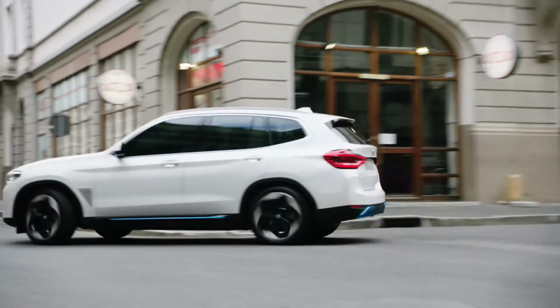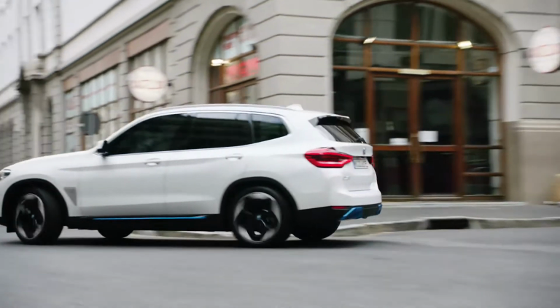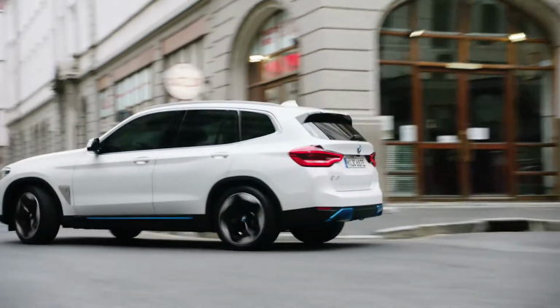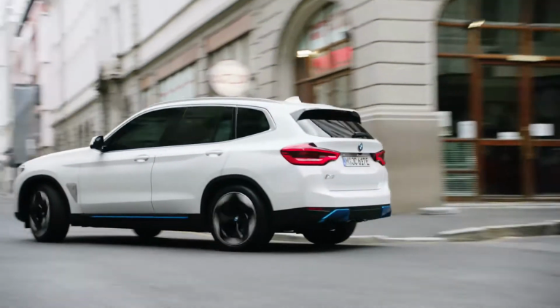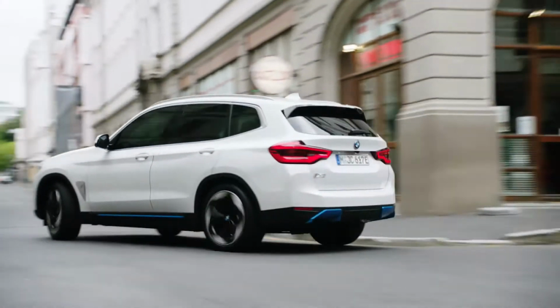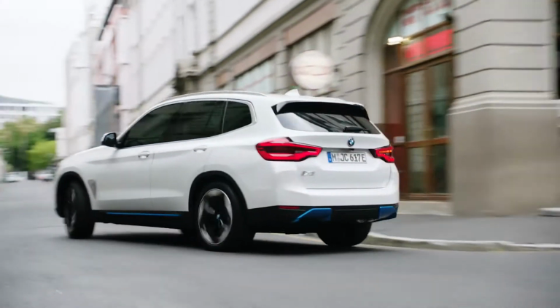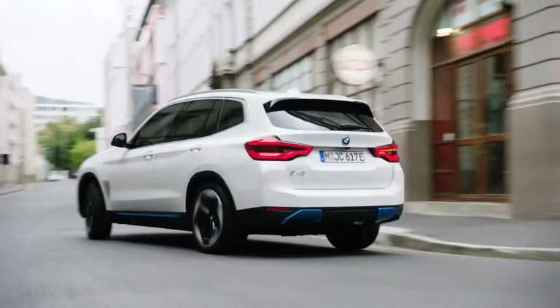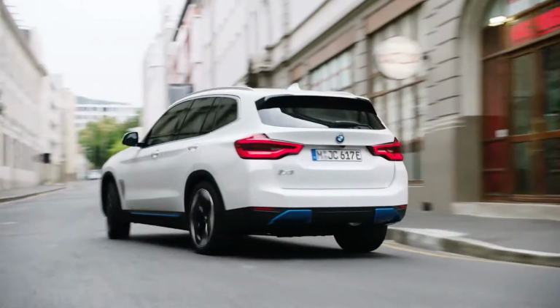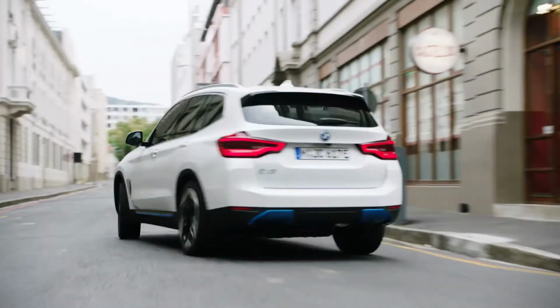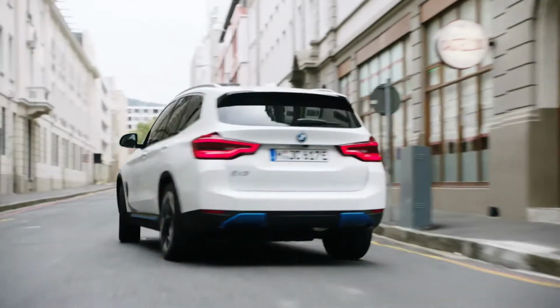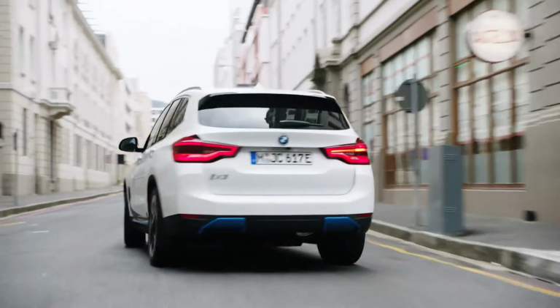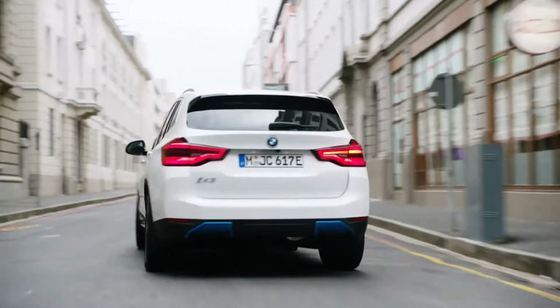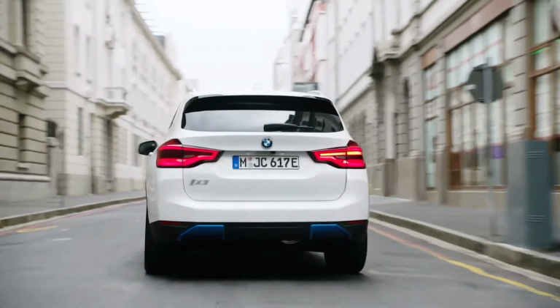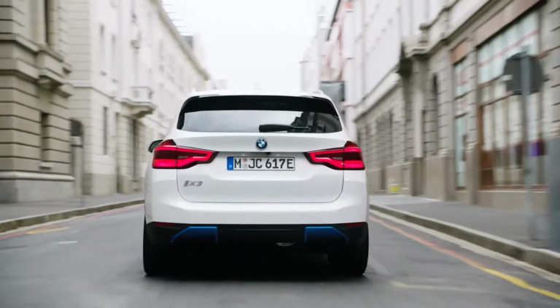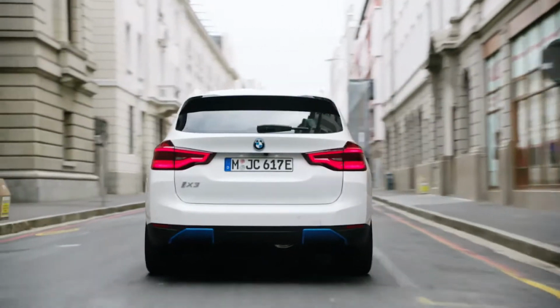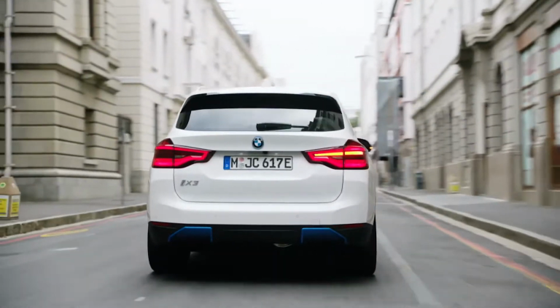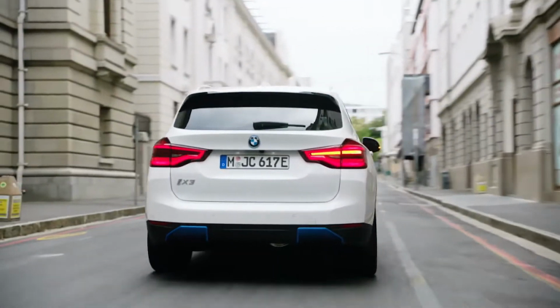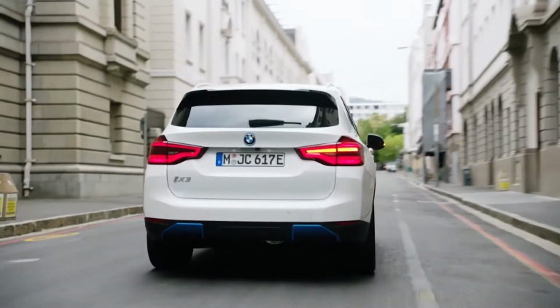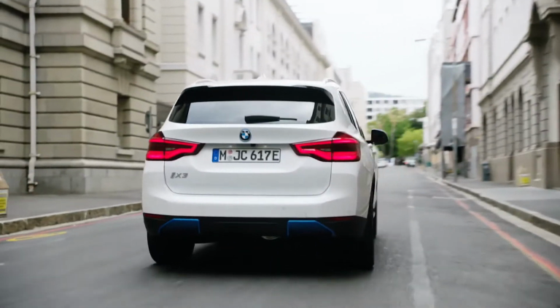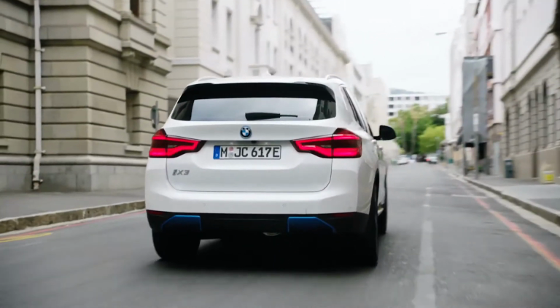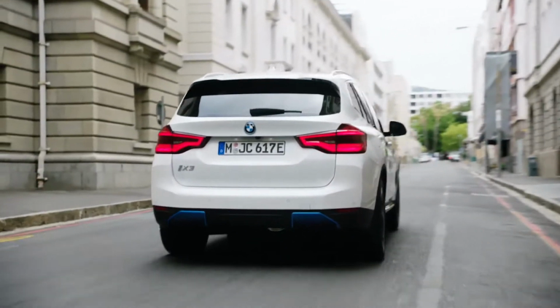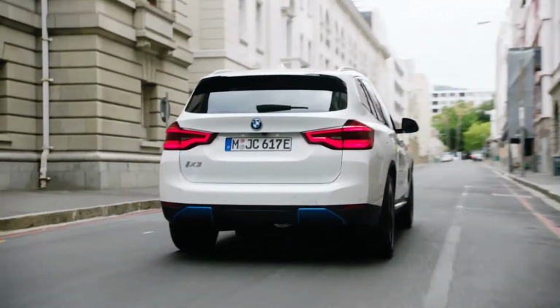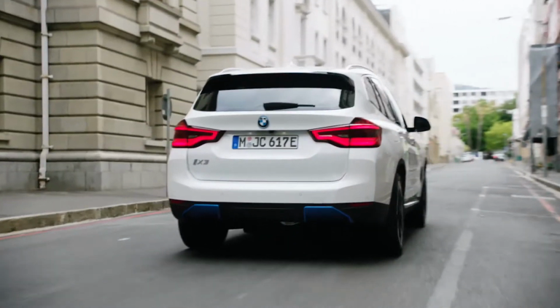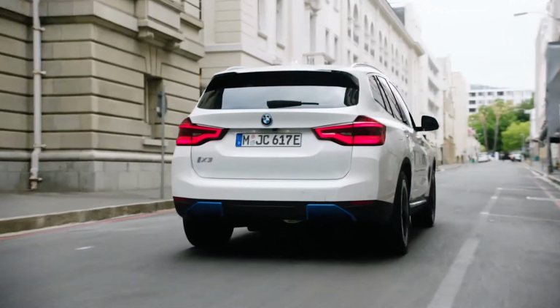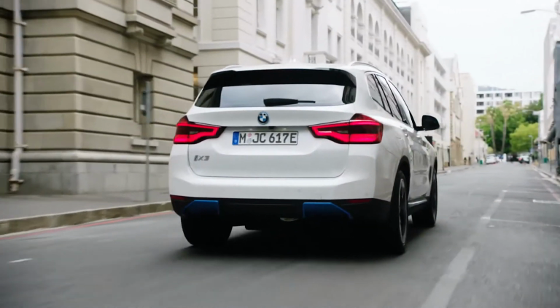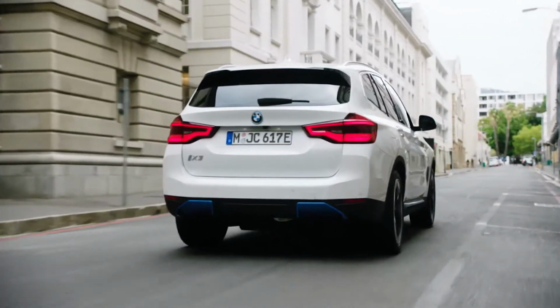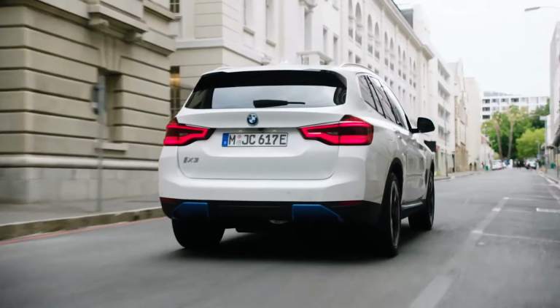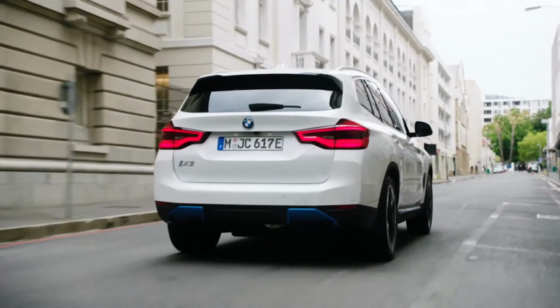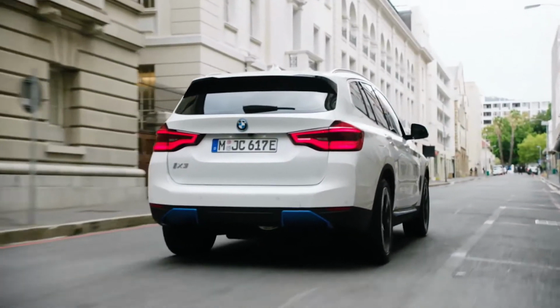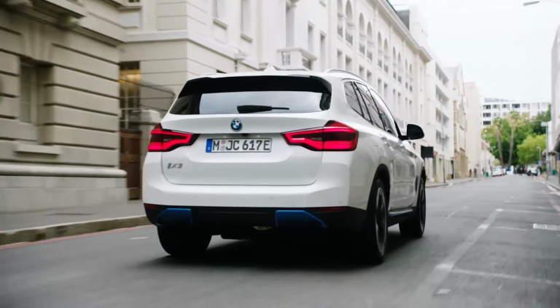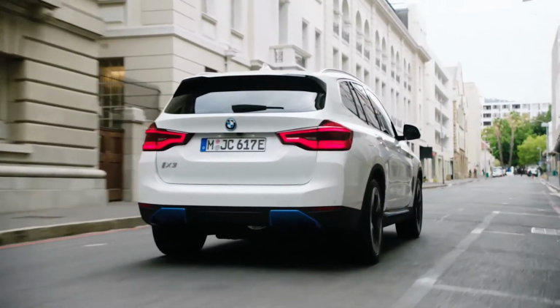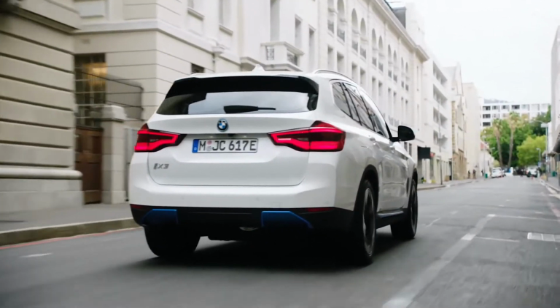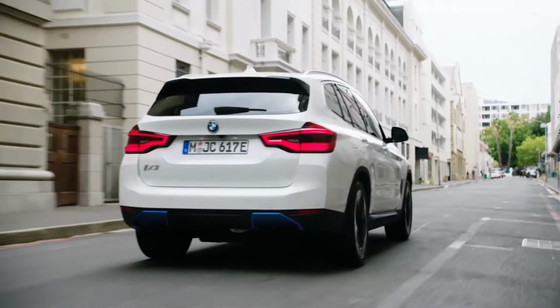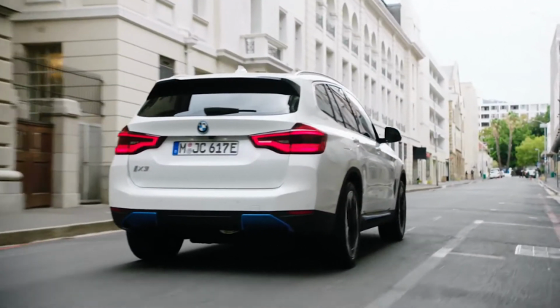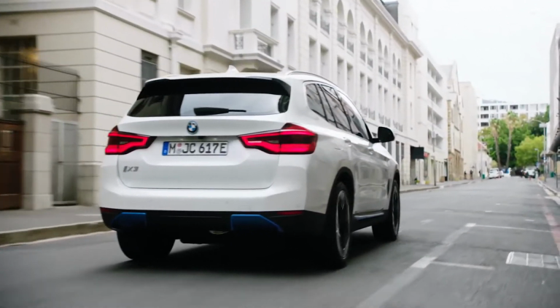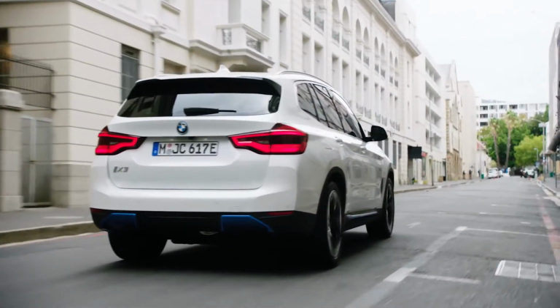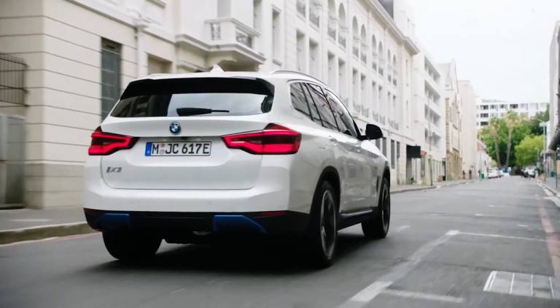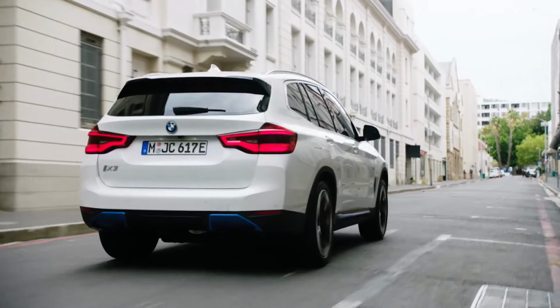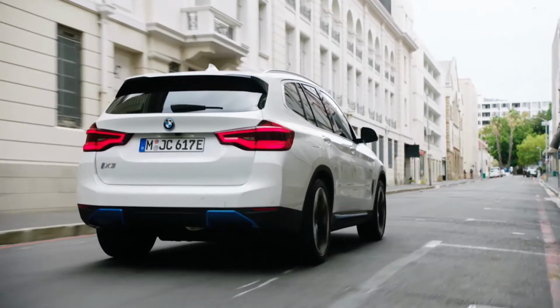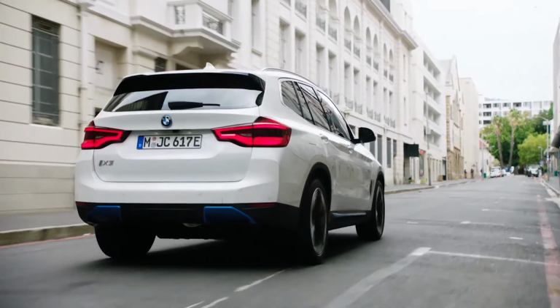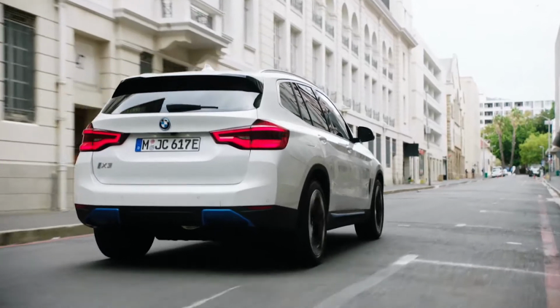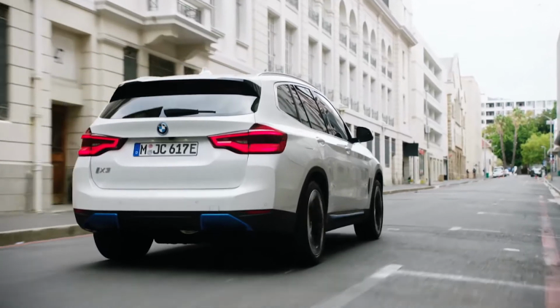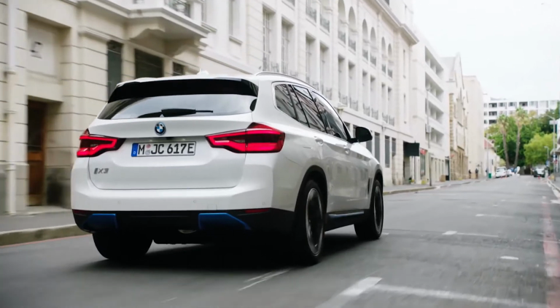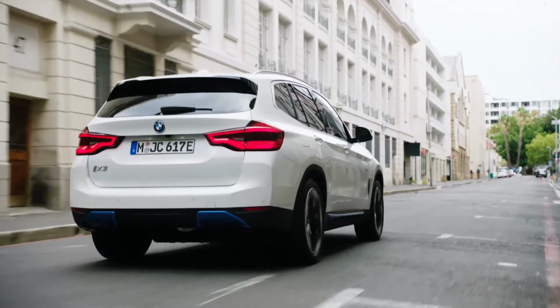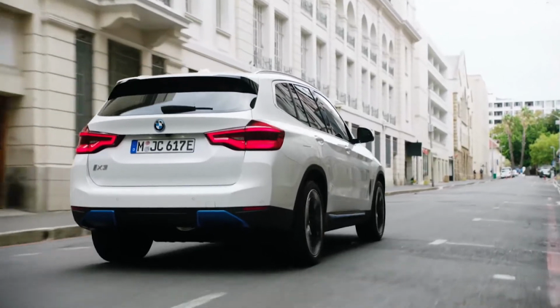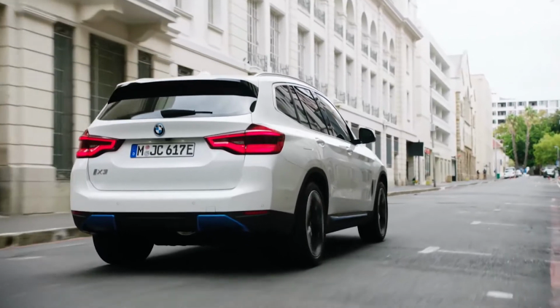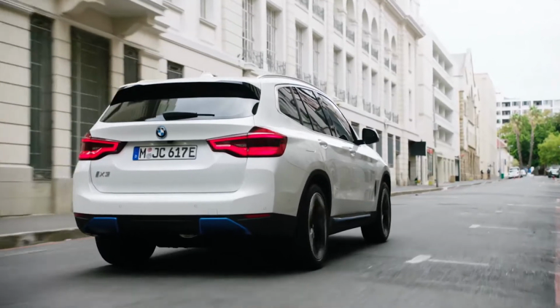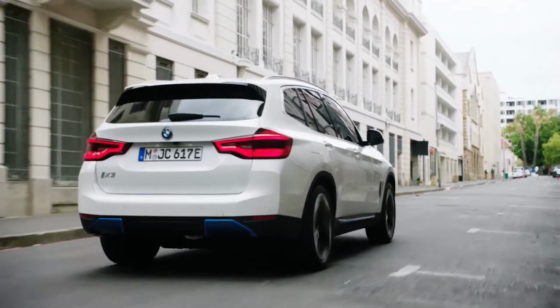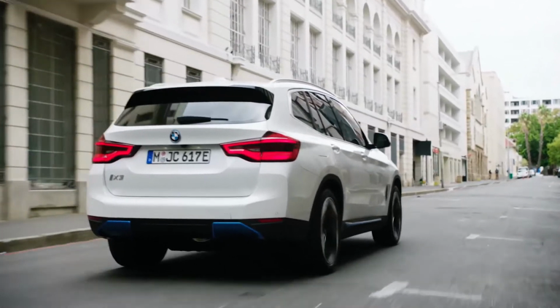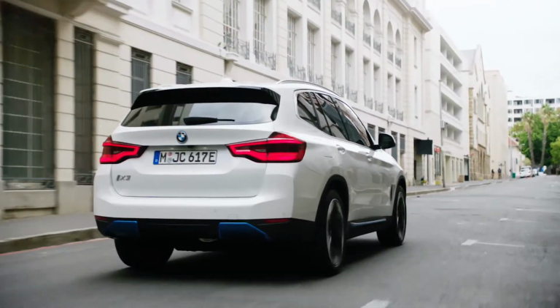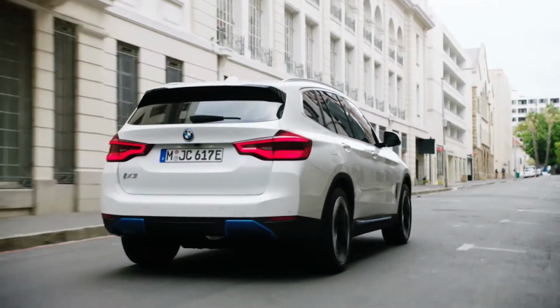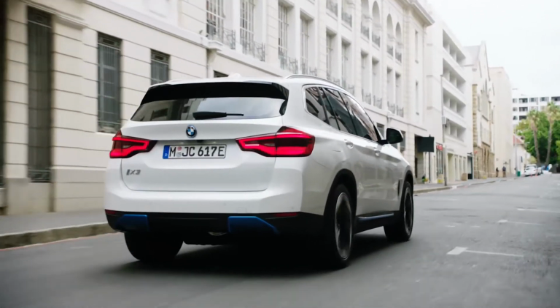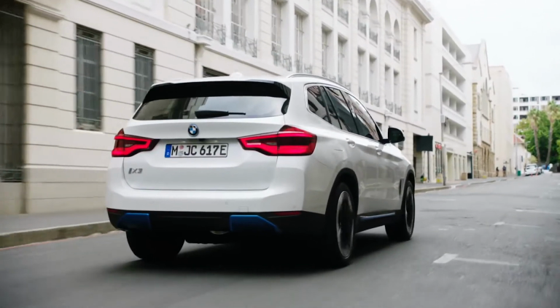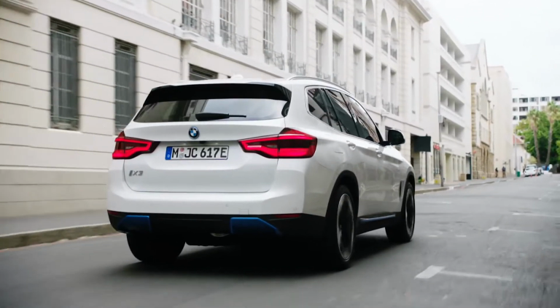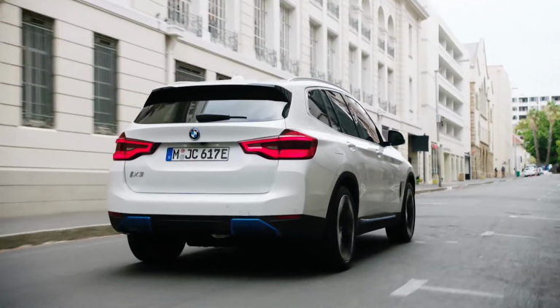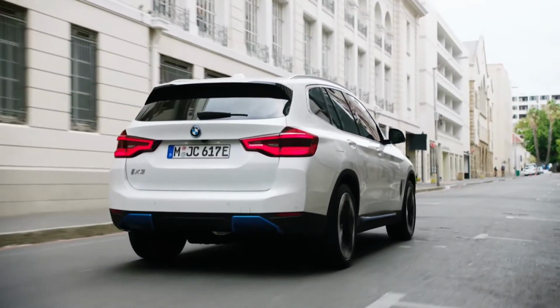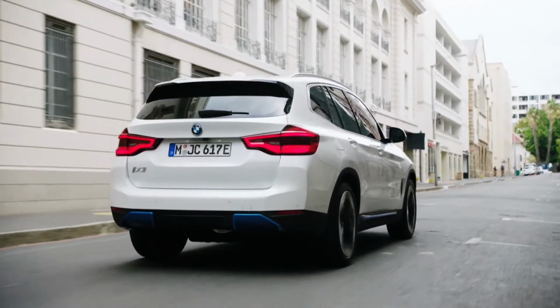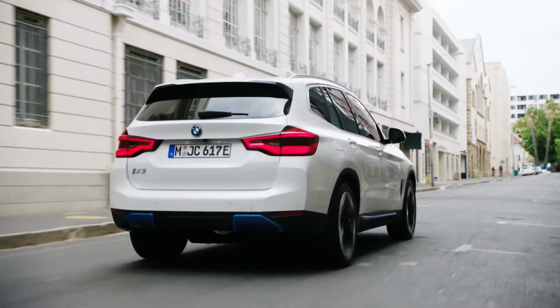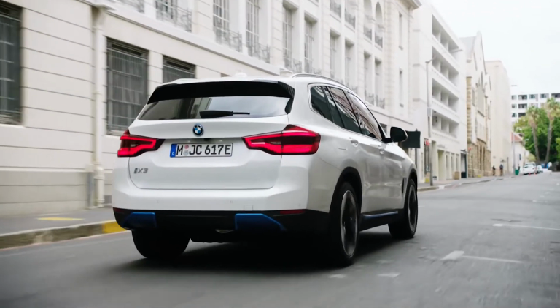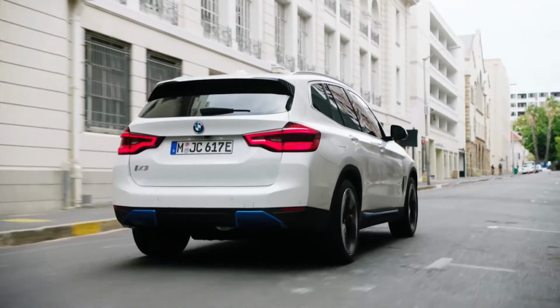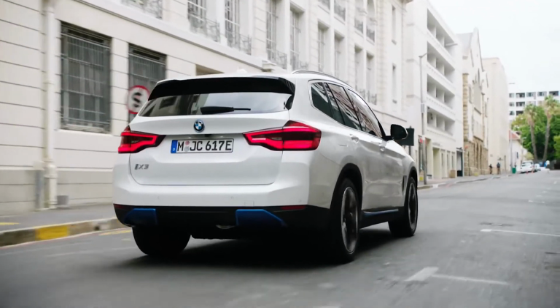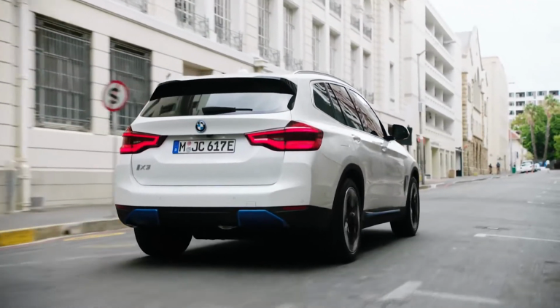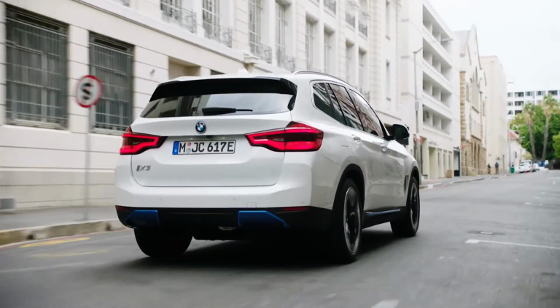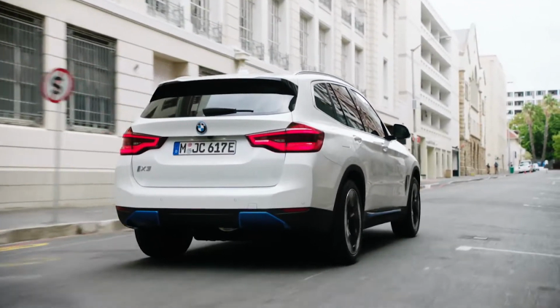Thank you for watching this video about the all-new BMW iX3. Before we get started, don't forget to subscribe to support our channel.